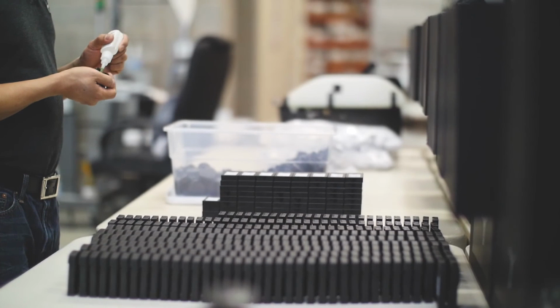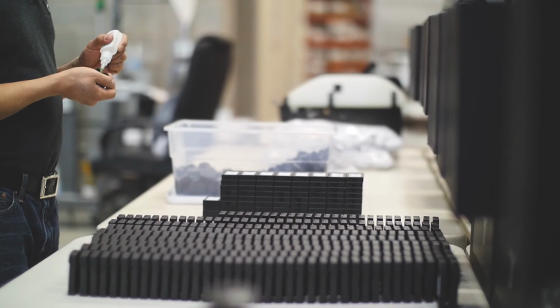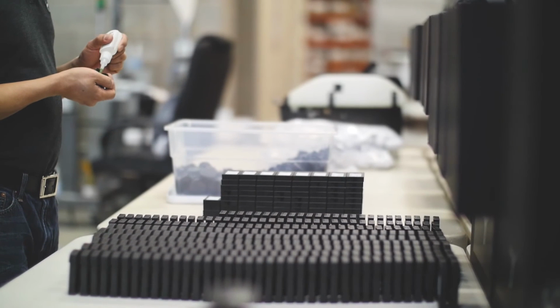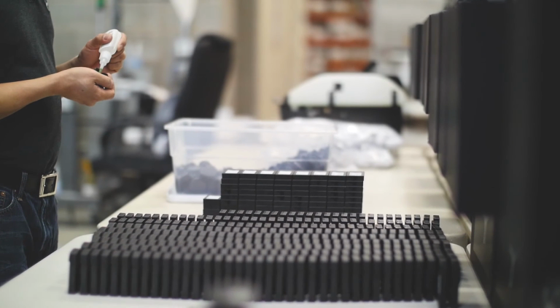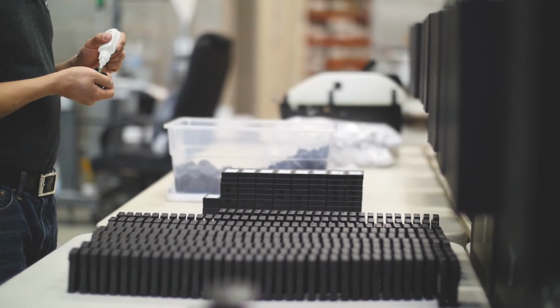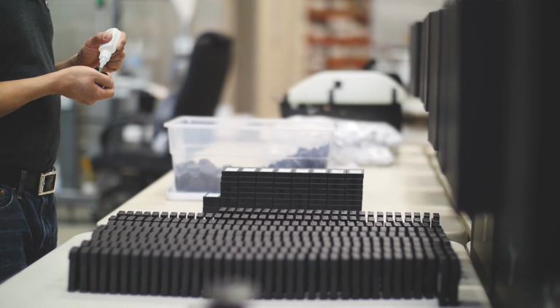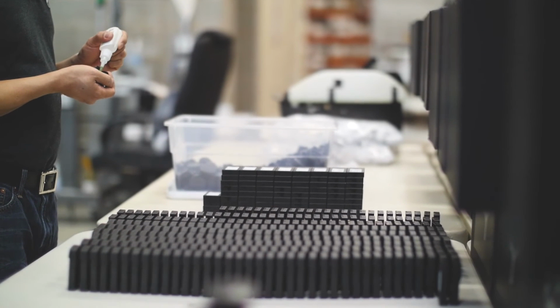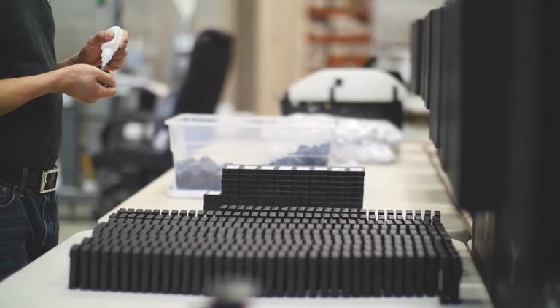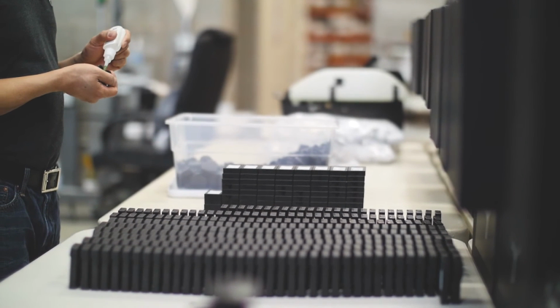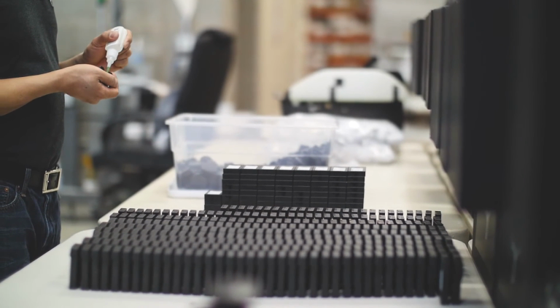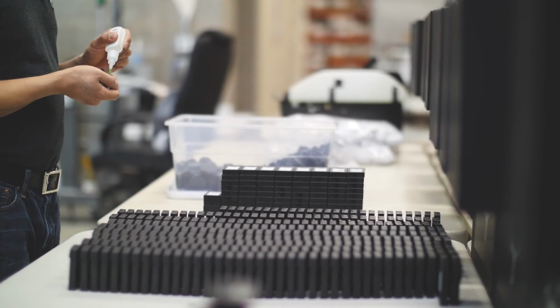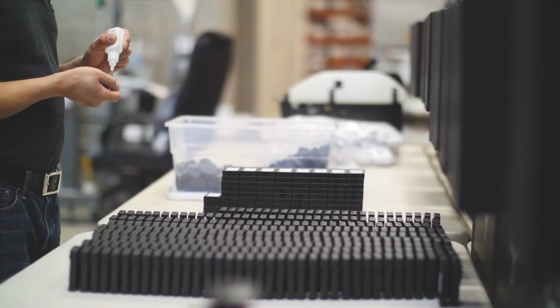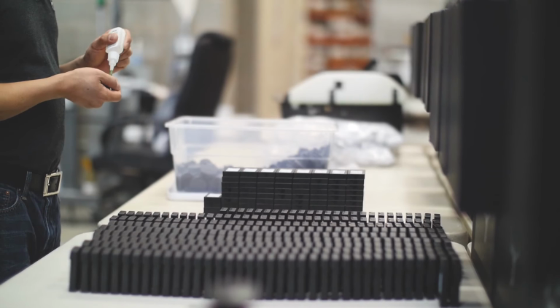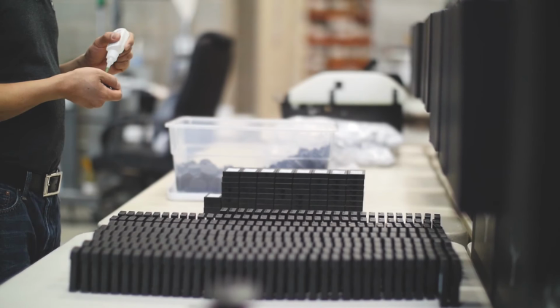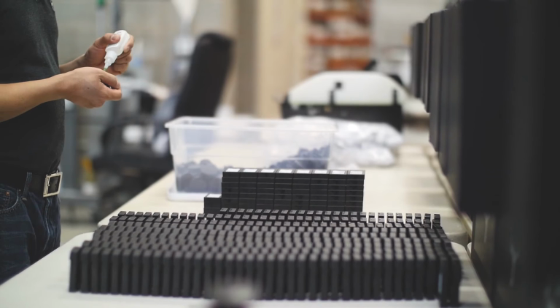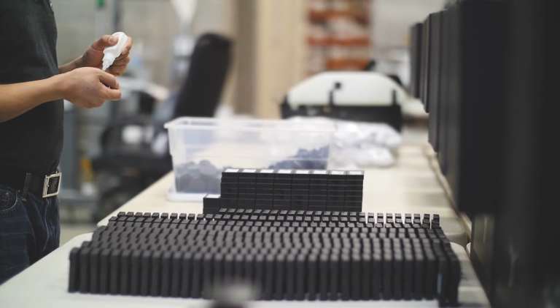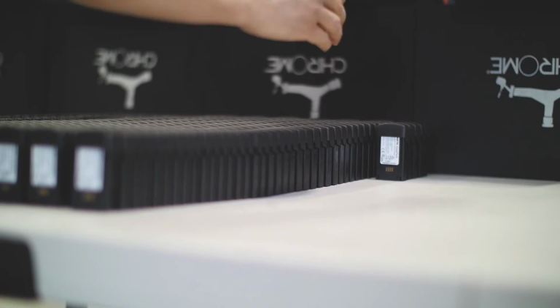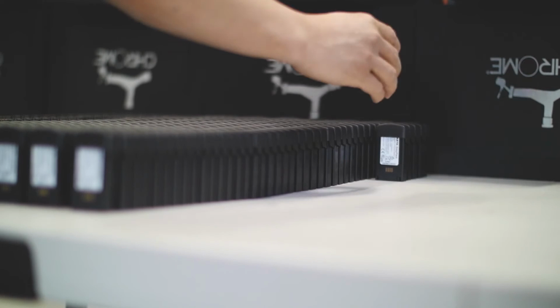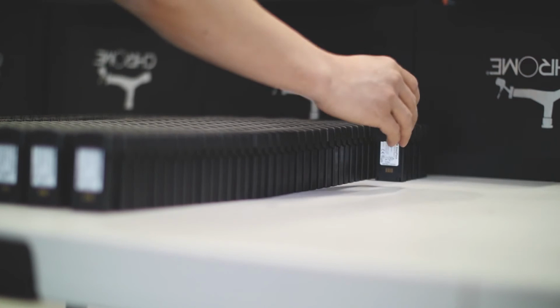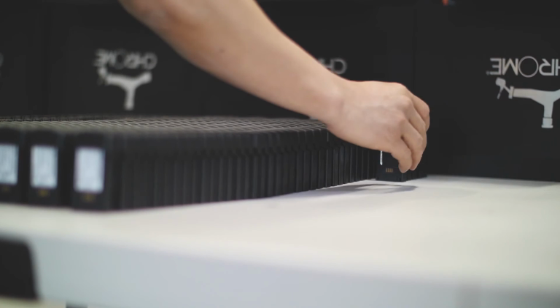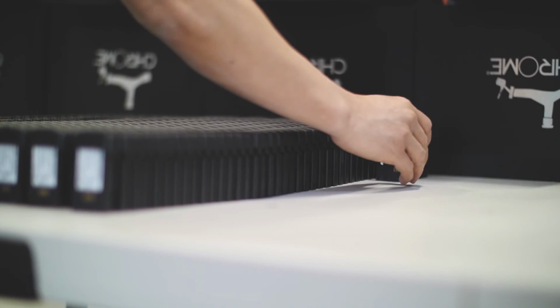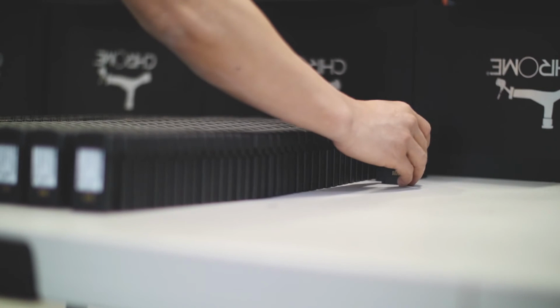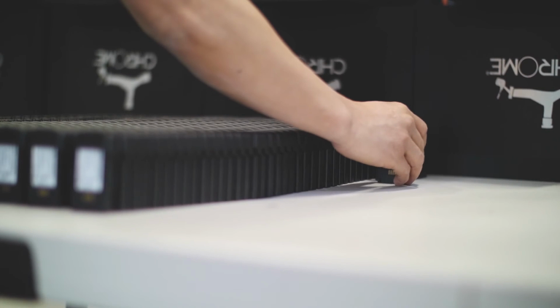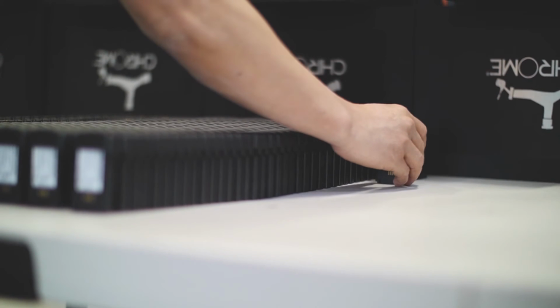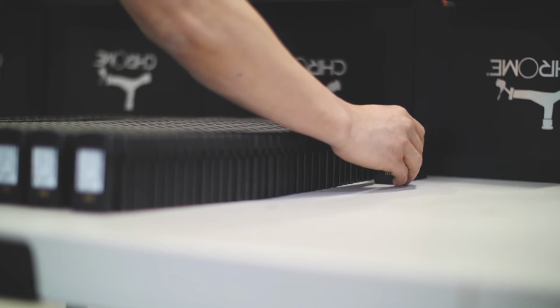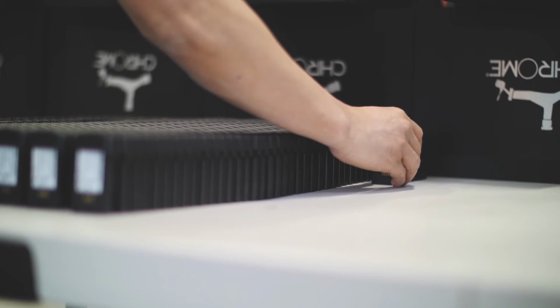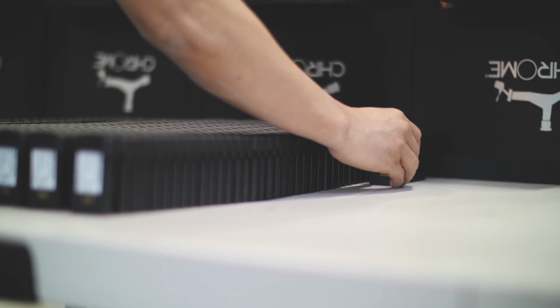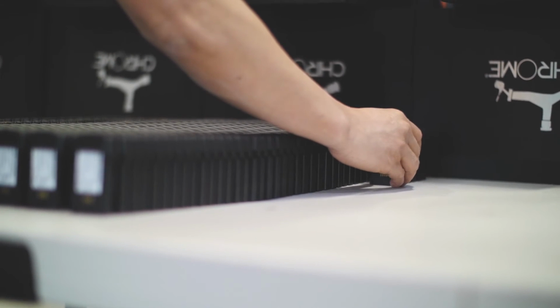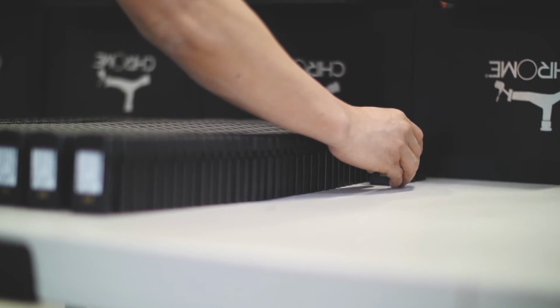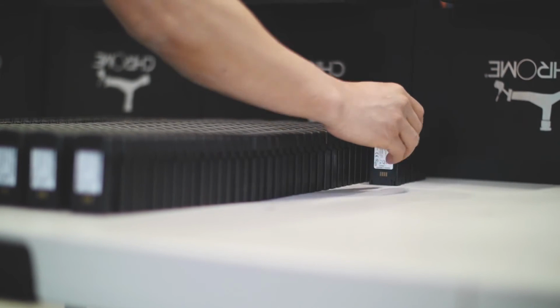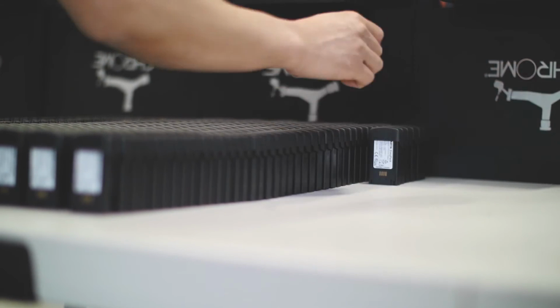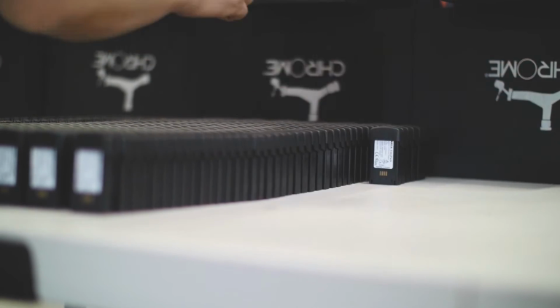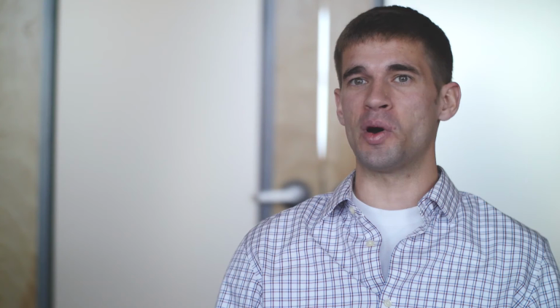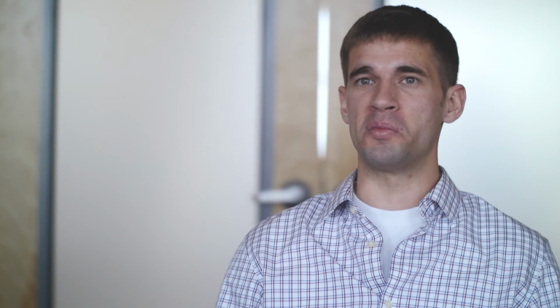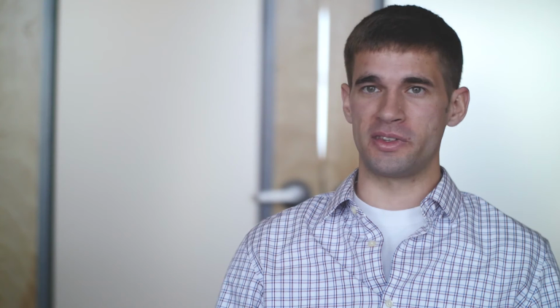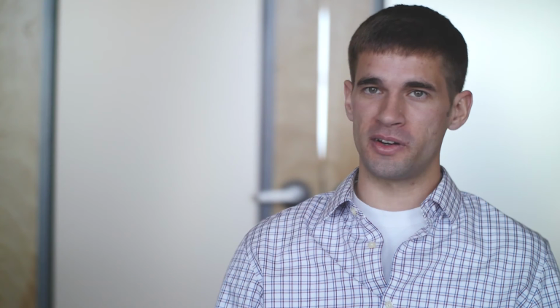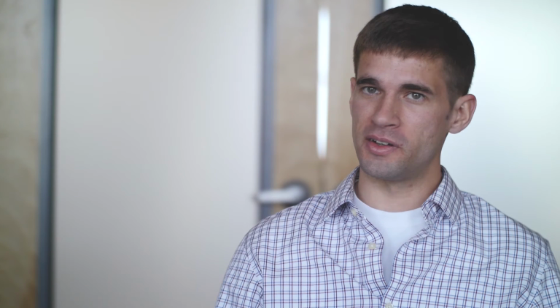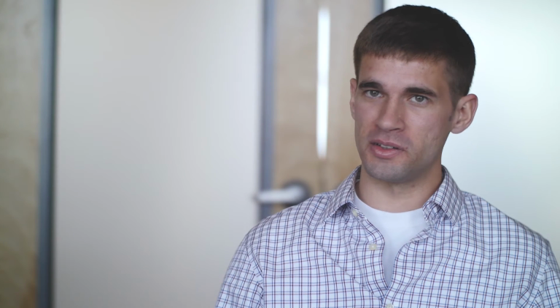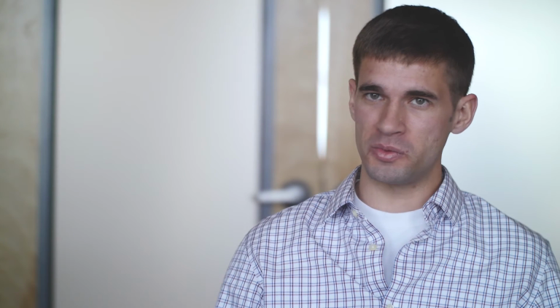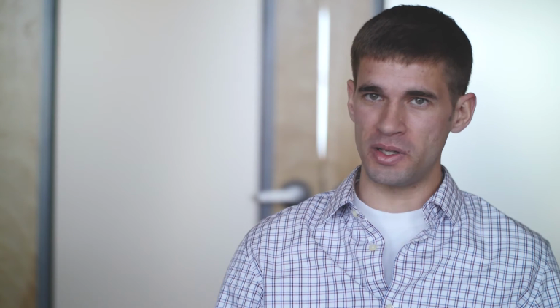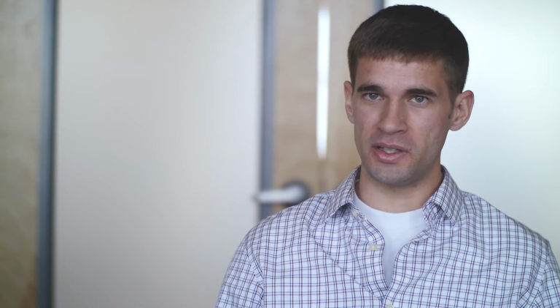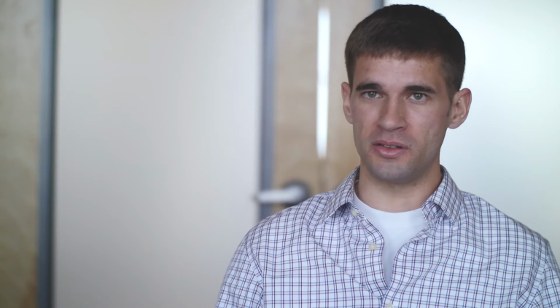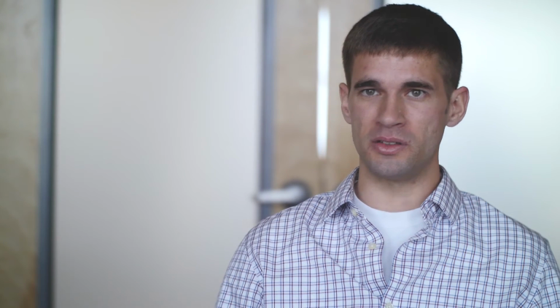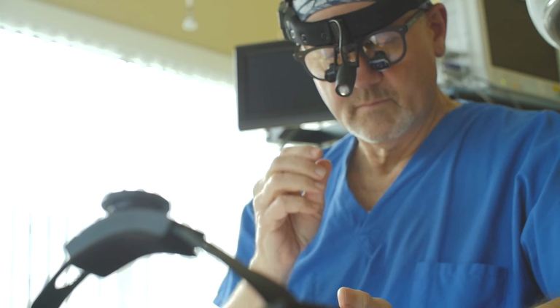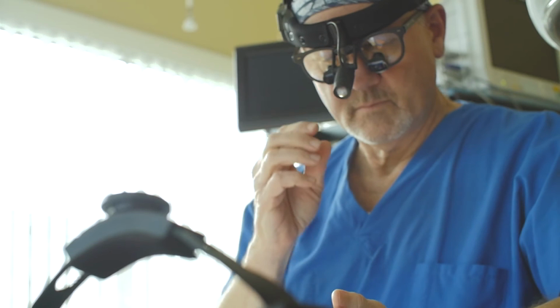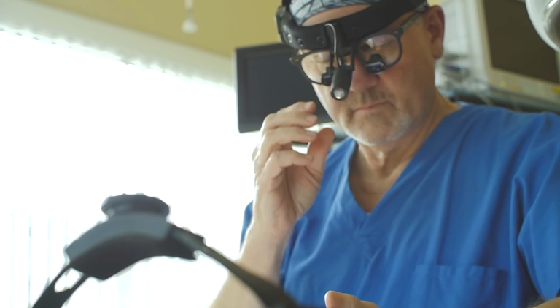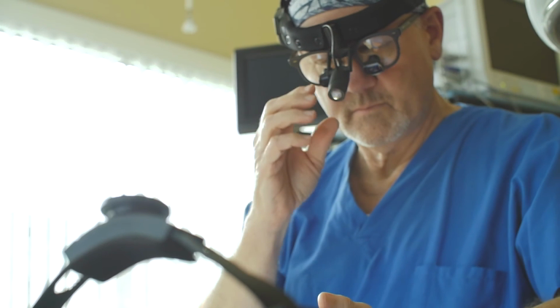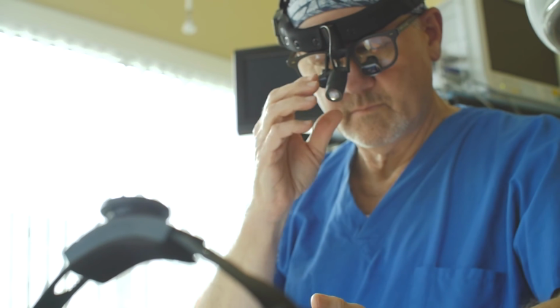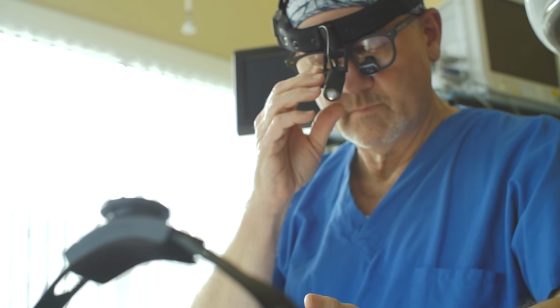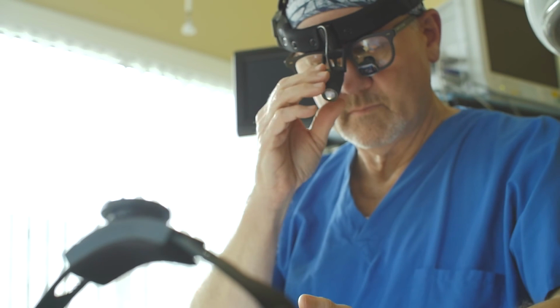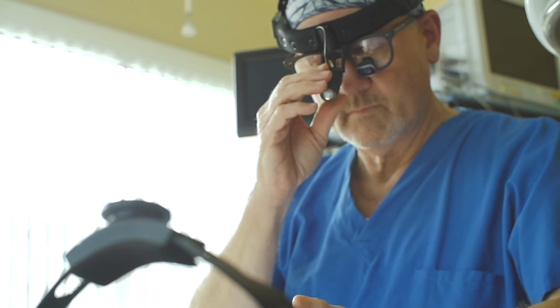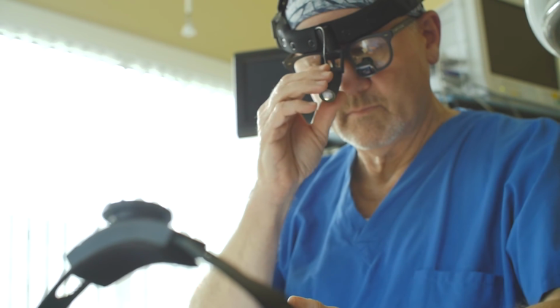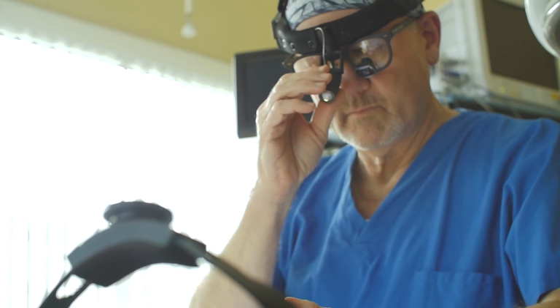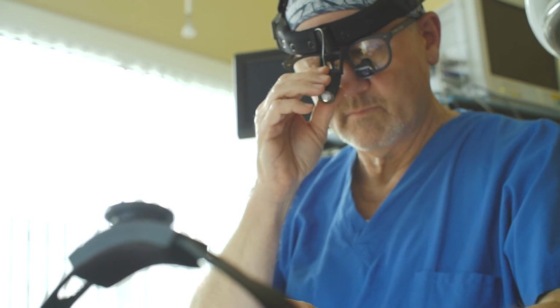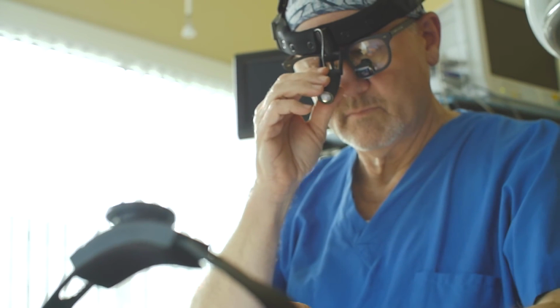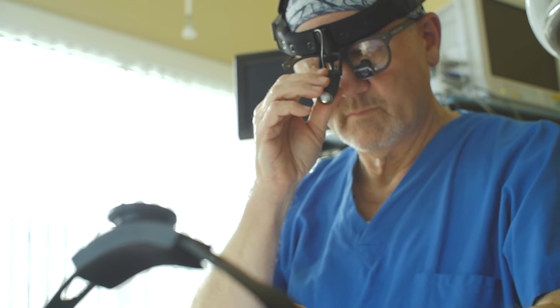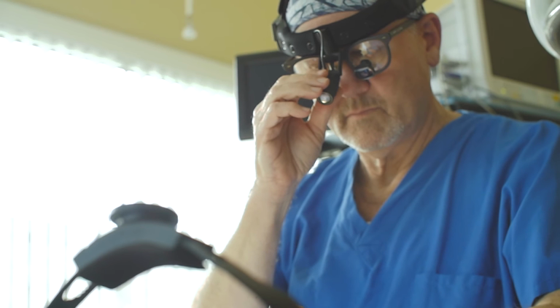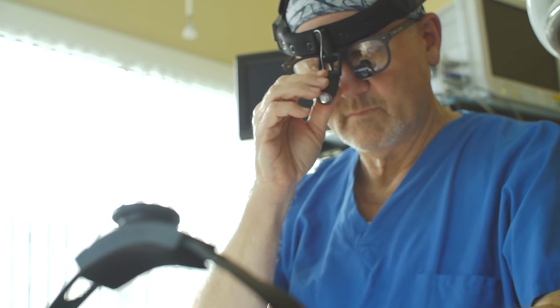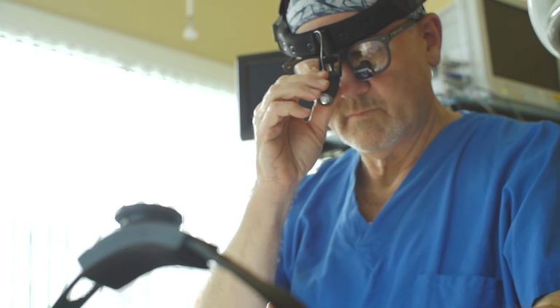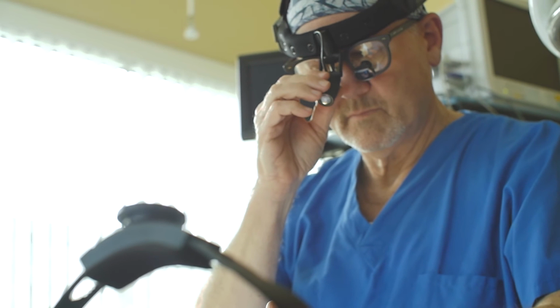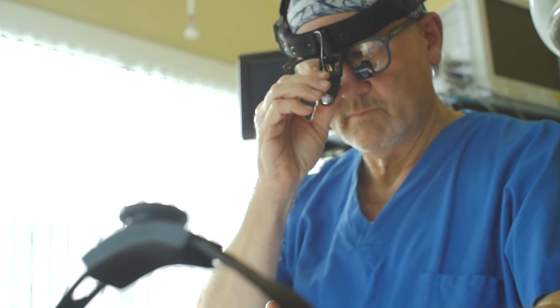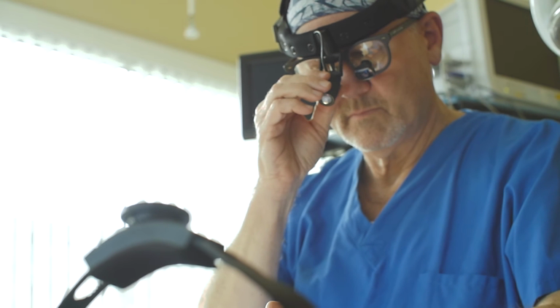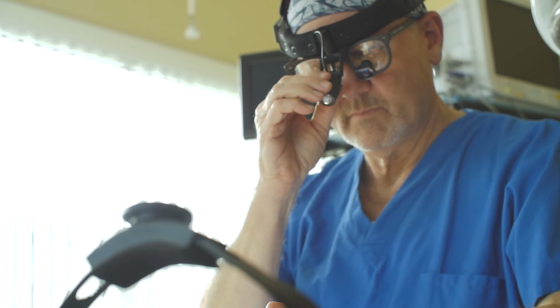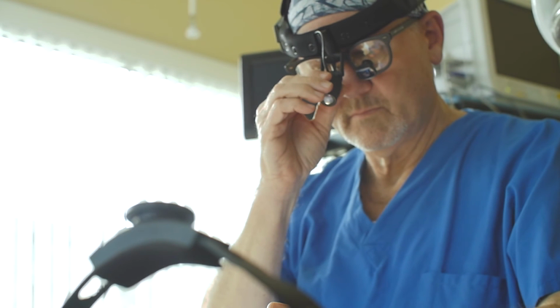We get really involved in how parts fit together, what materials we use, and how a surgeon interacts with the products.